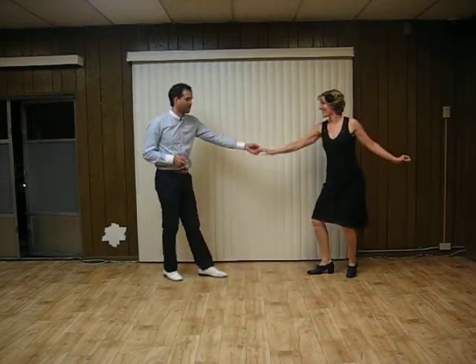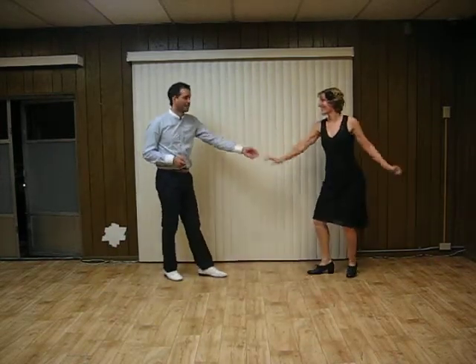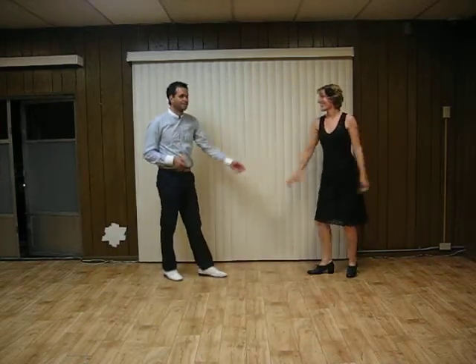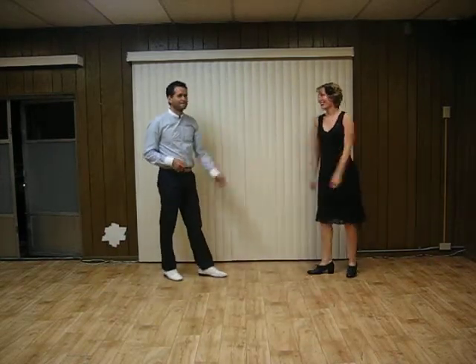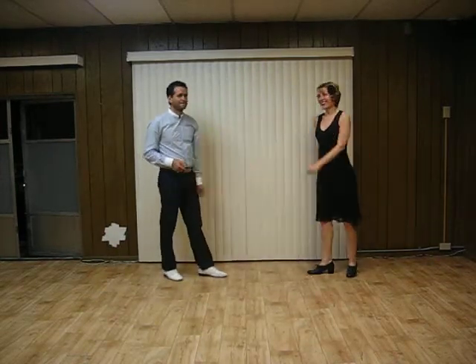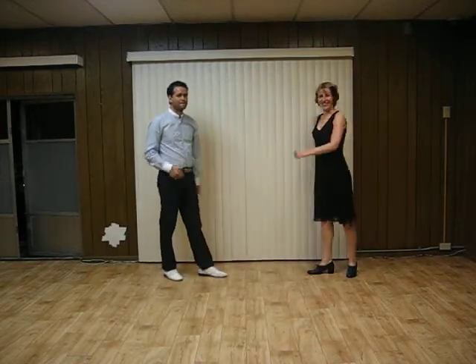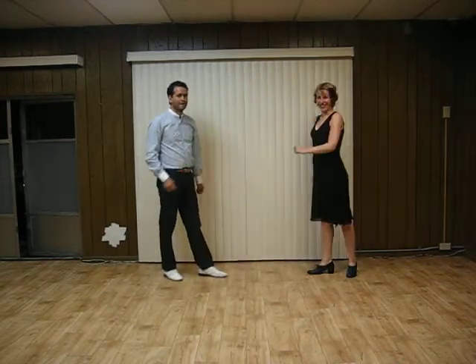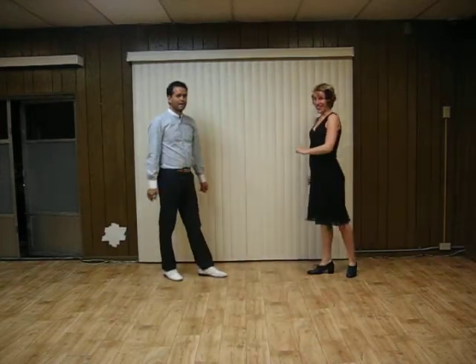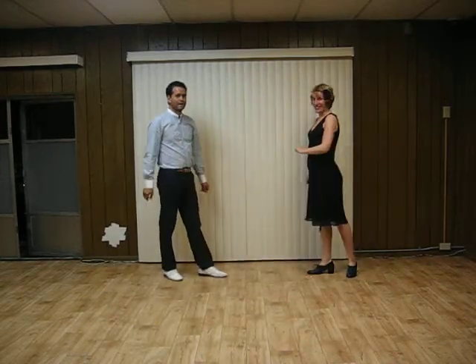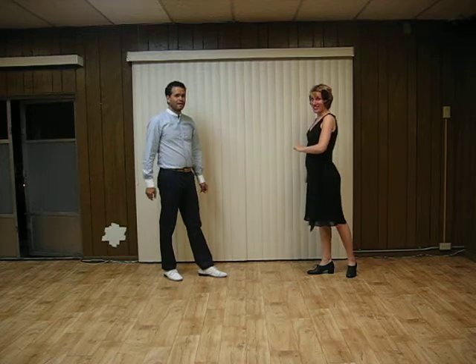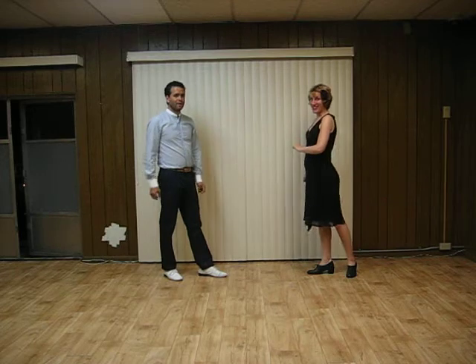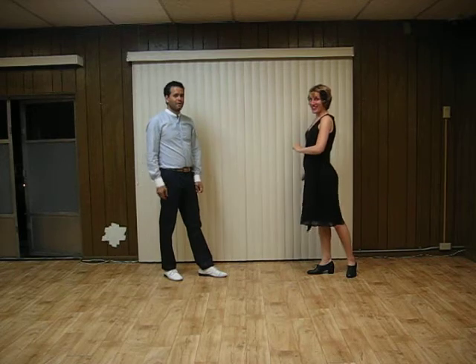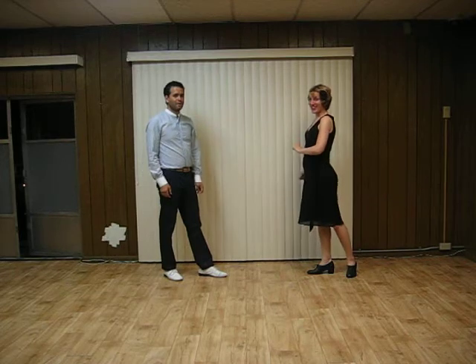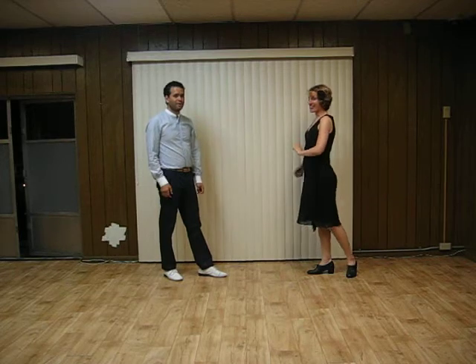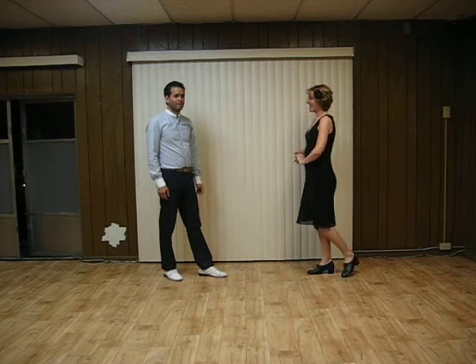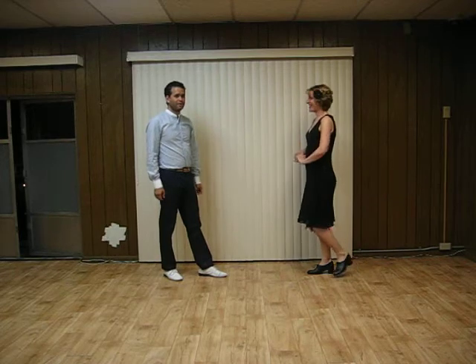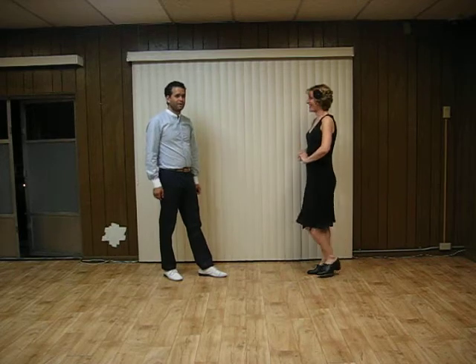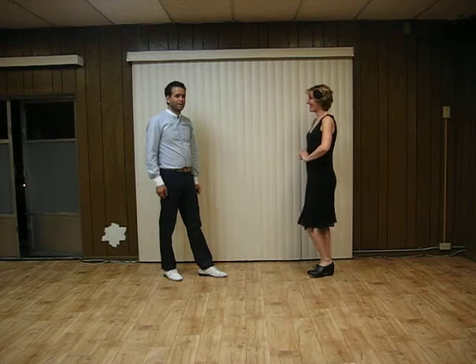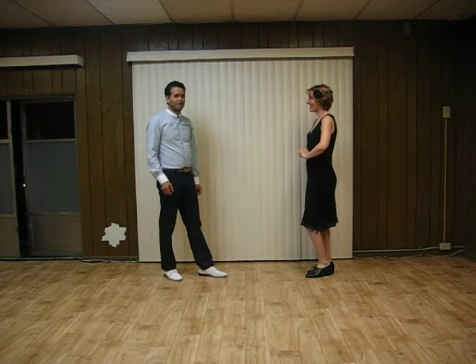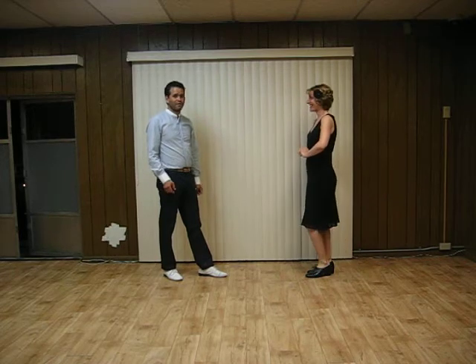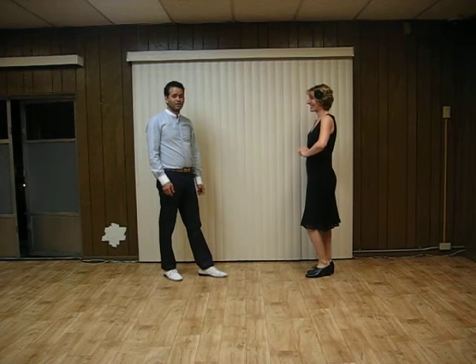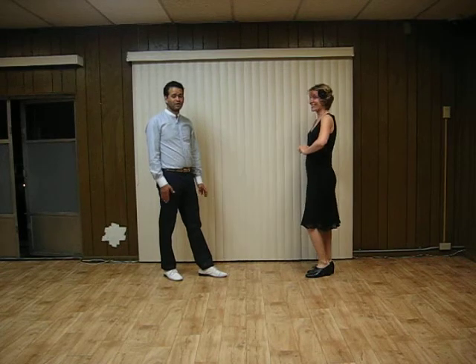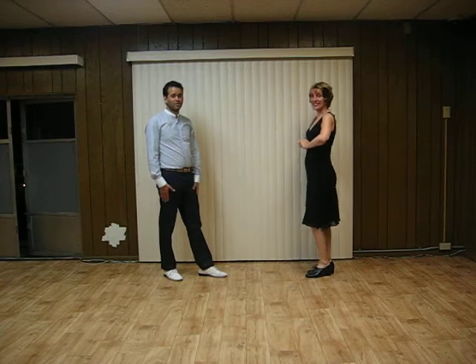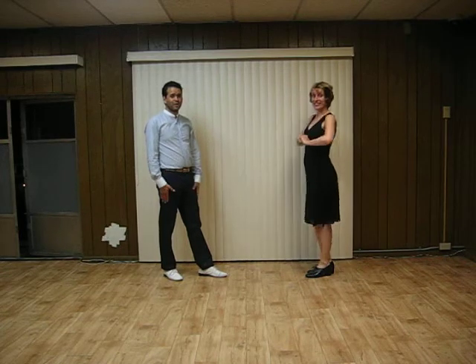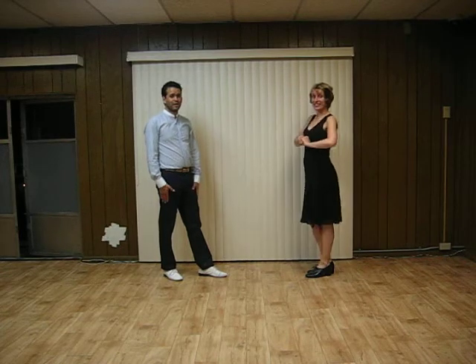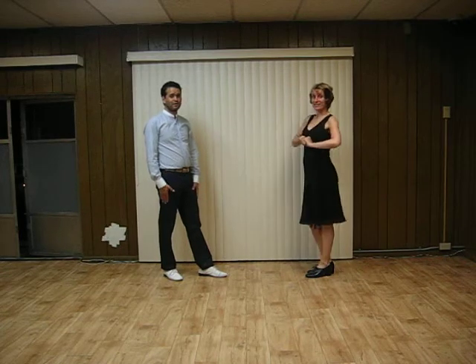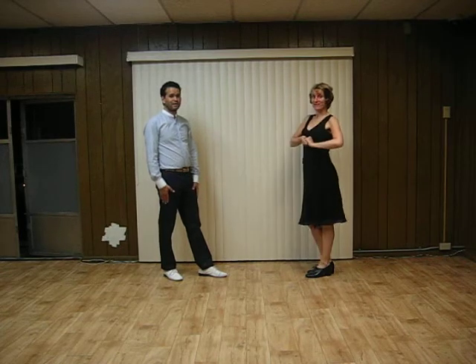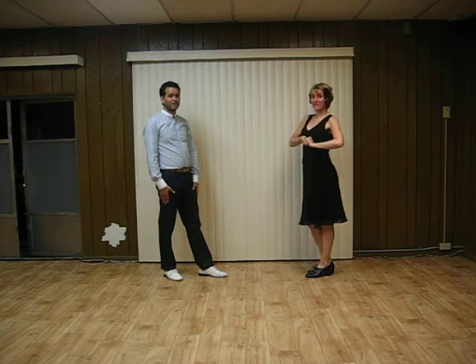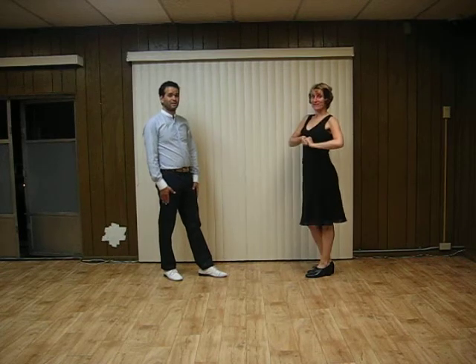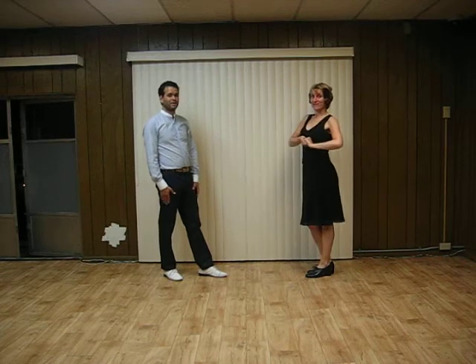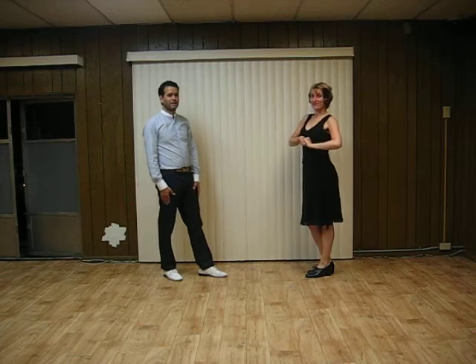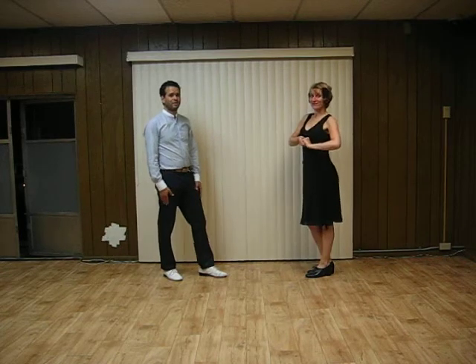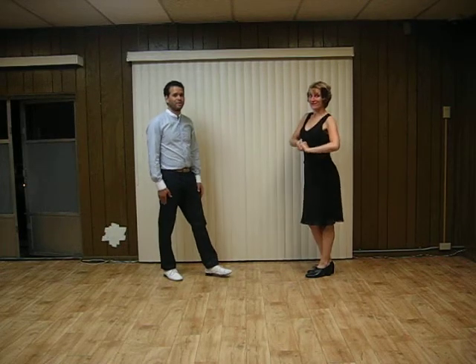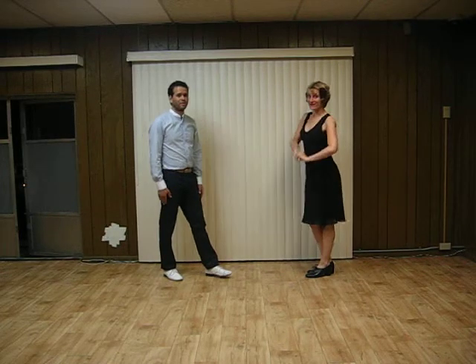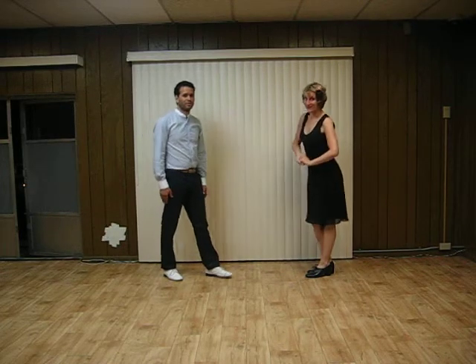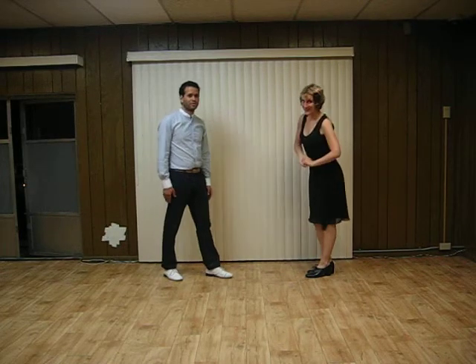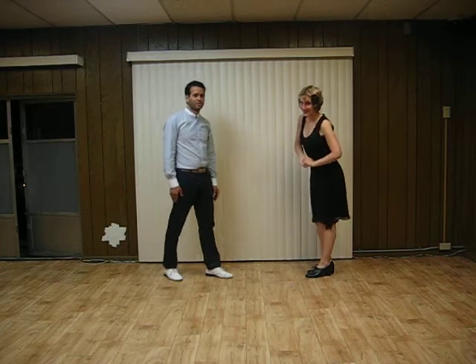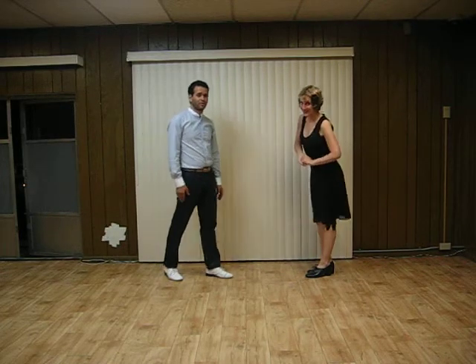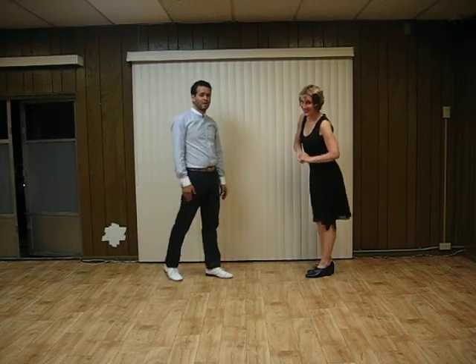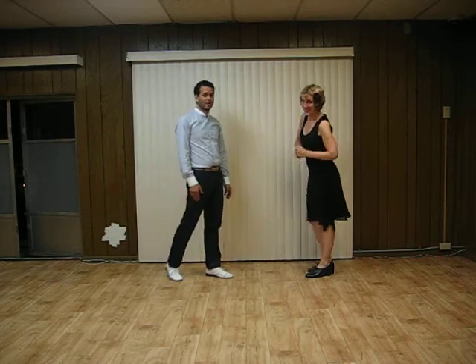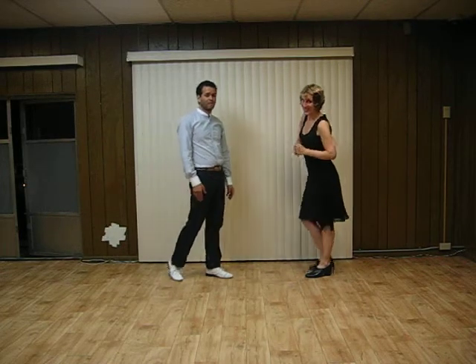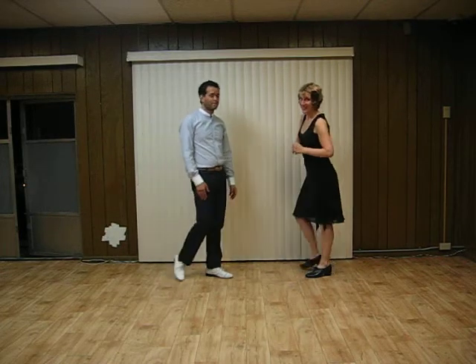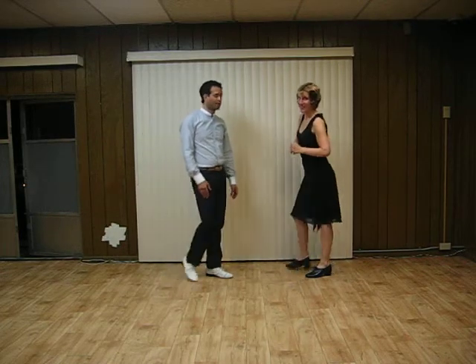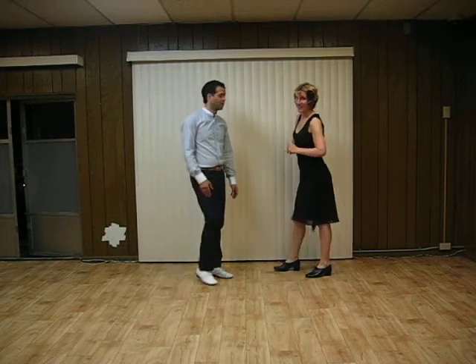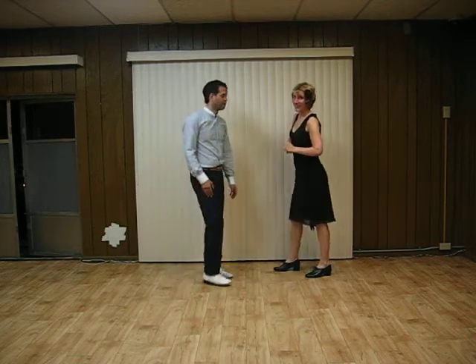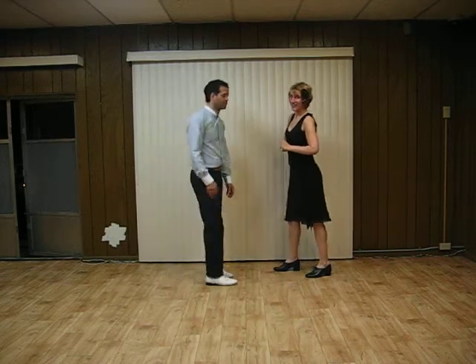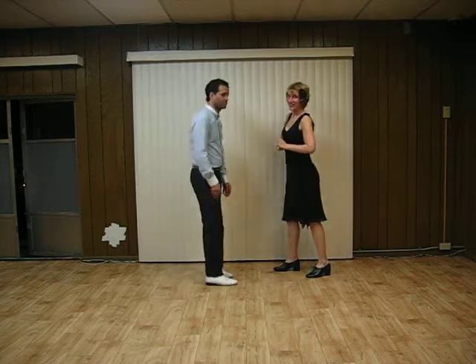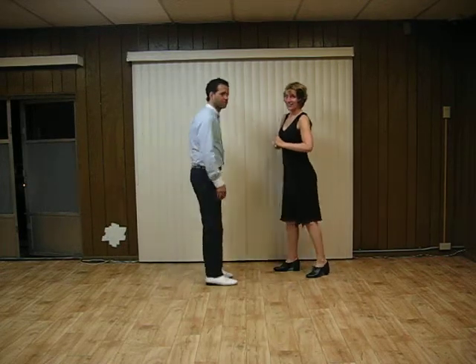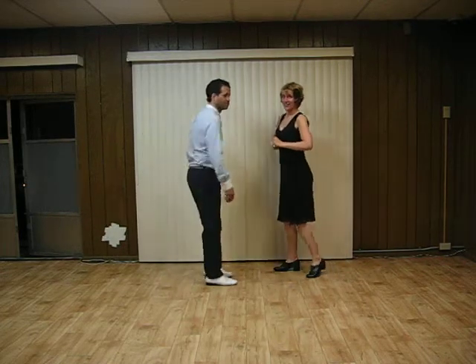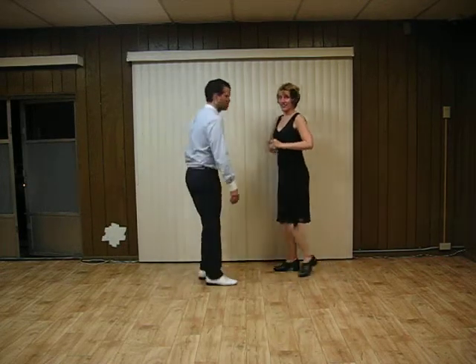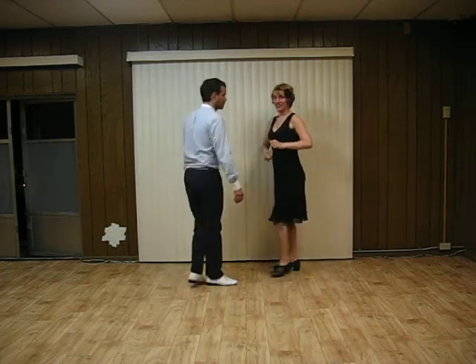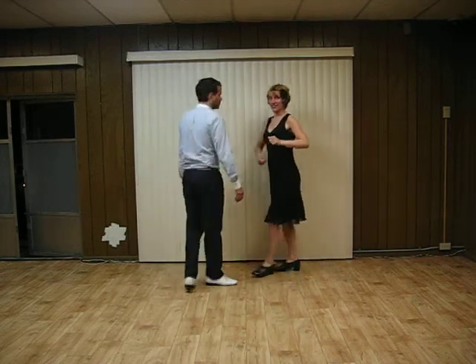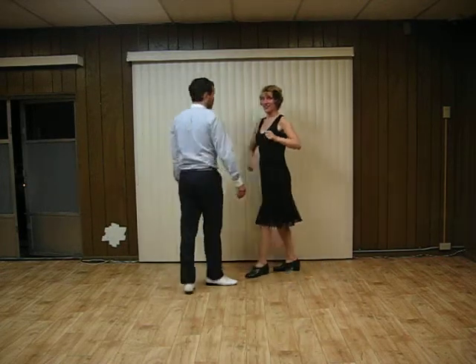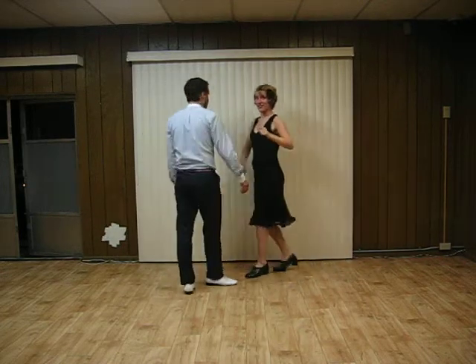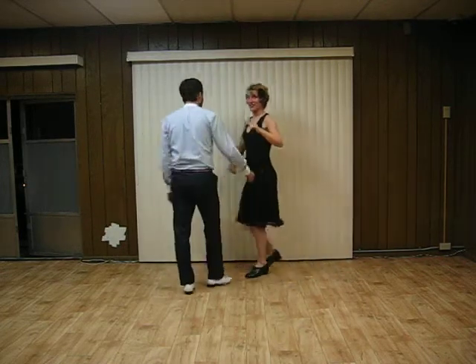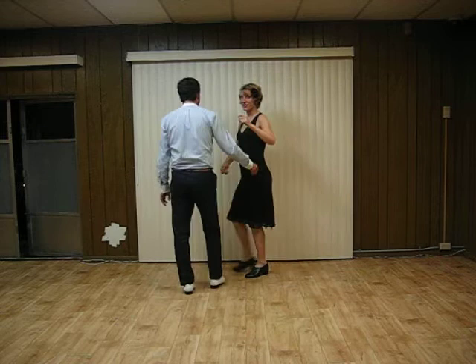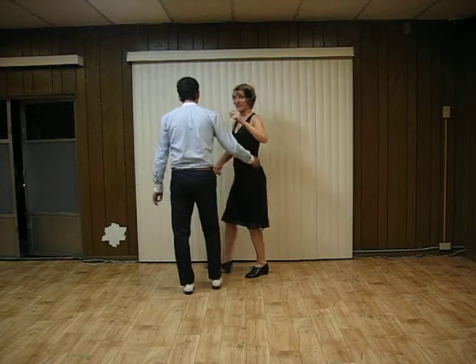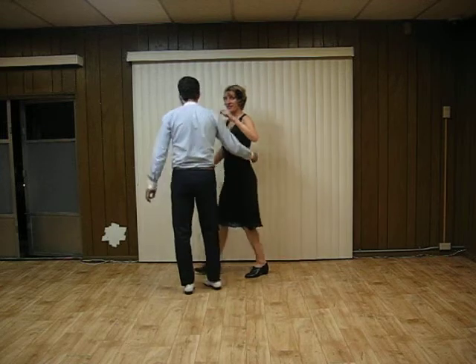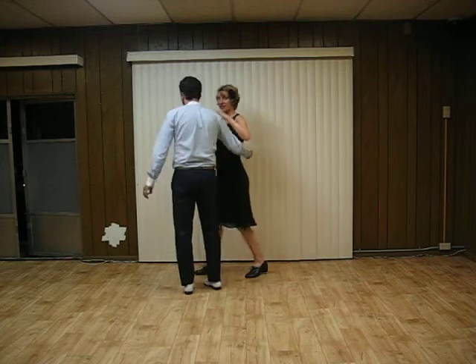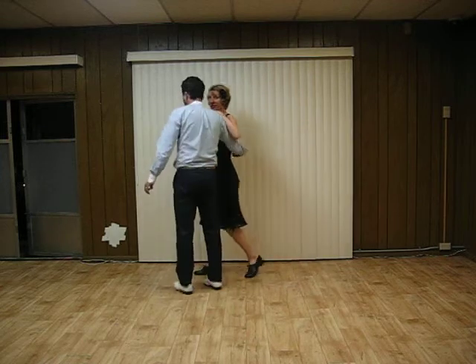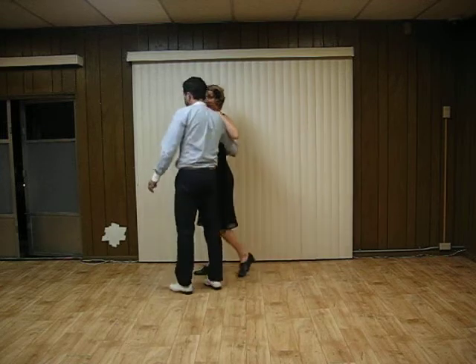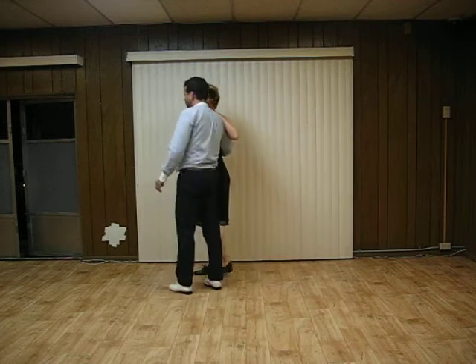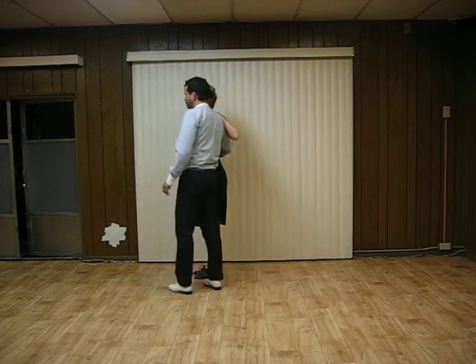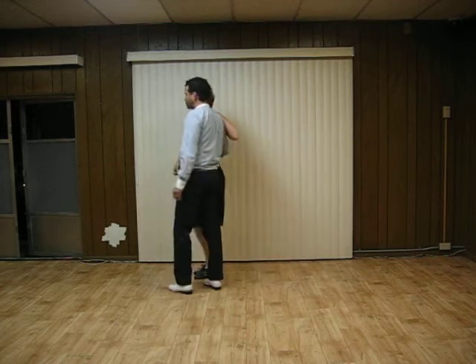Alright, then we built on our reverse swing outs and did a reverse swing out from close, which we'll do from the trial. Let's bounce in first.